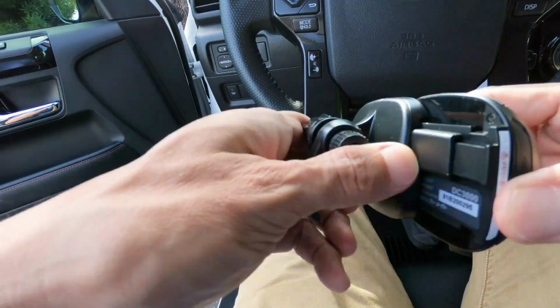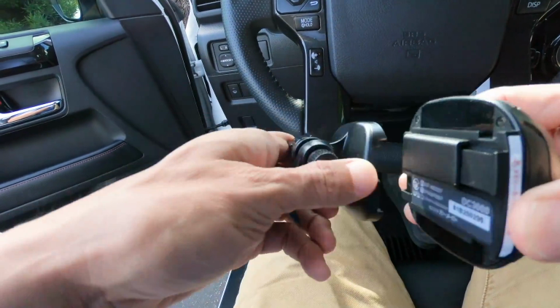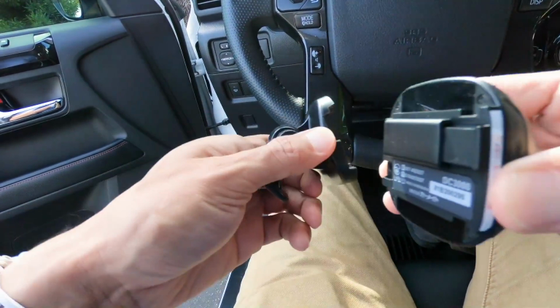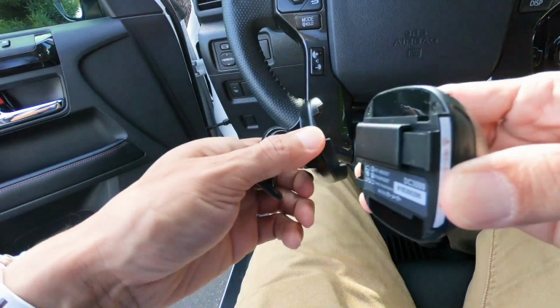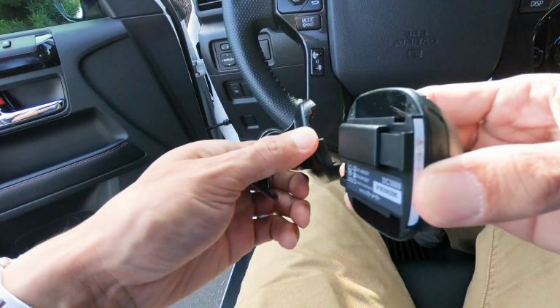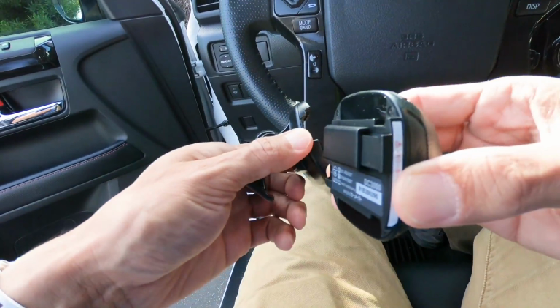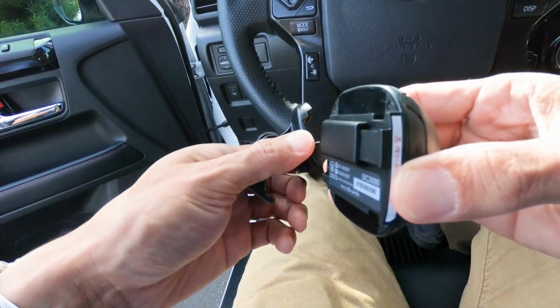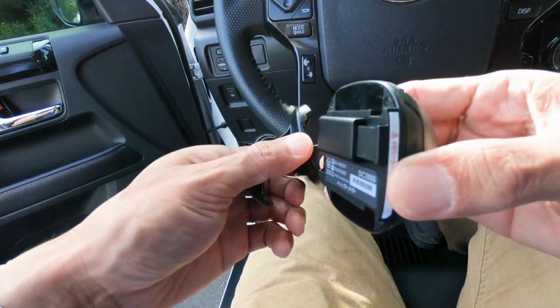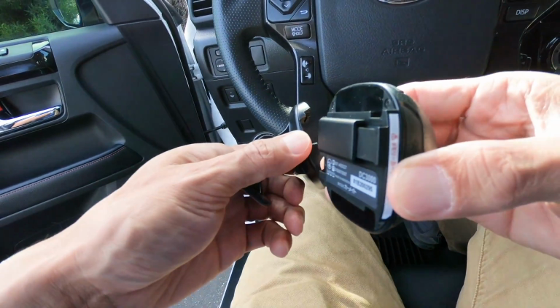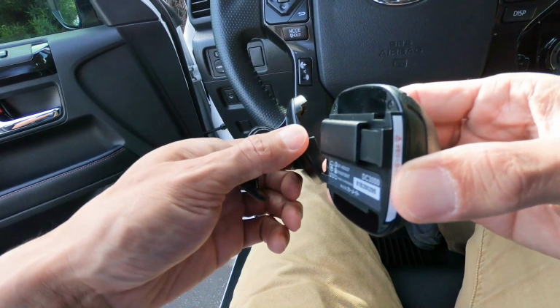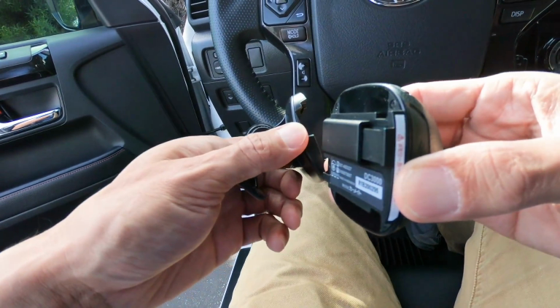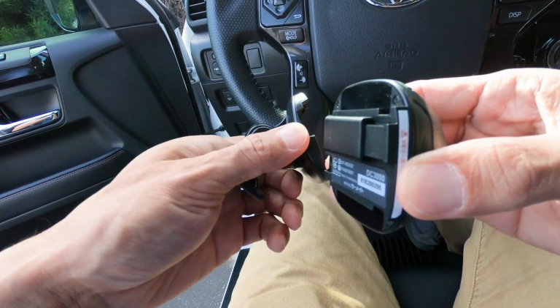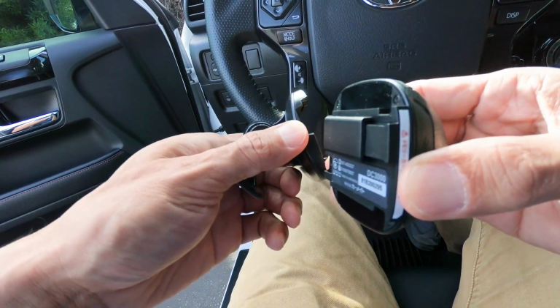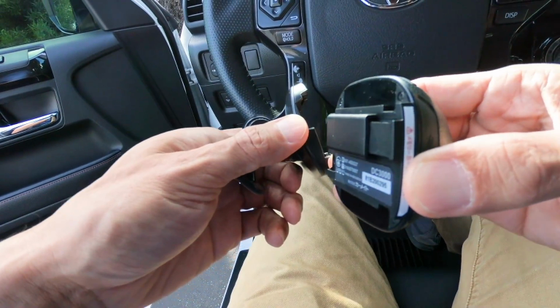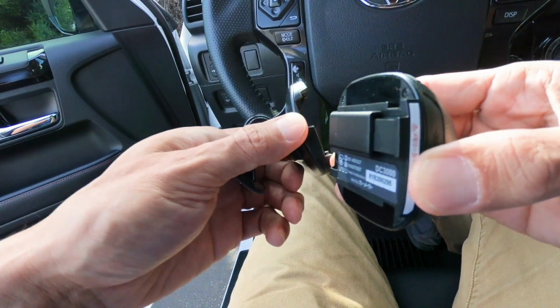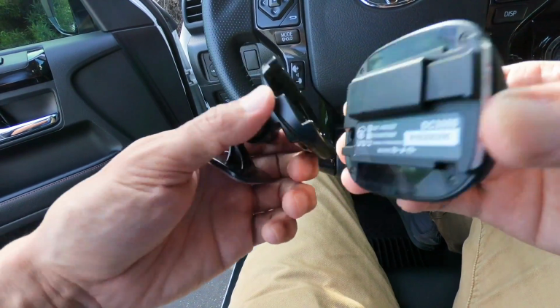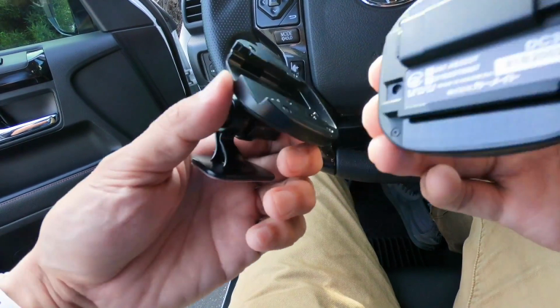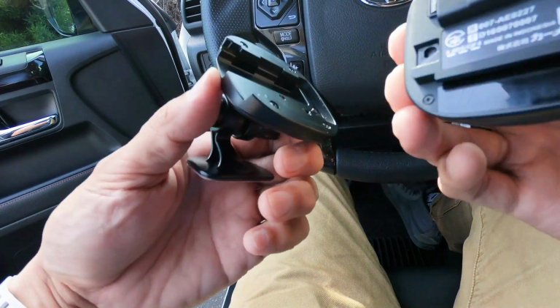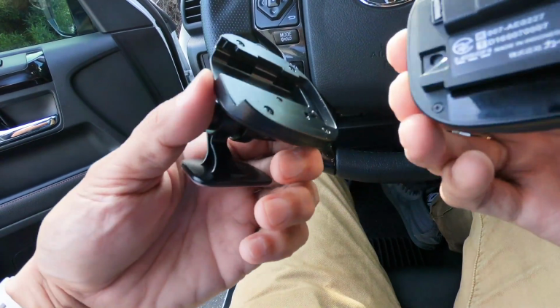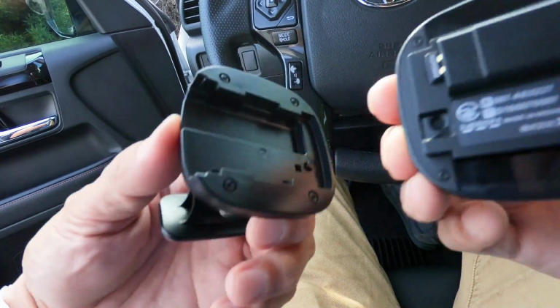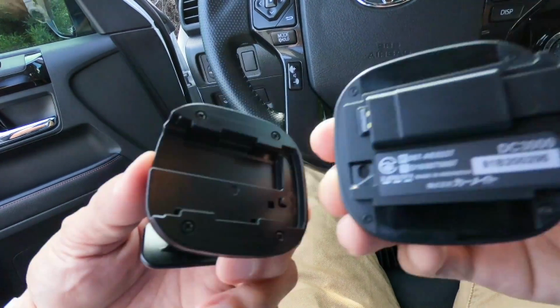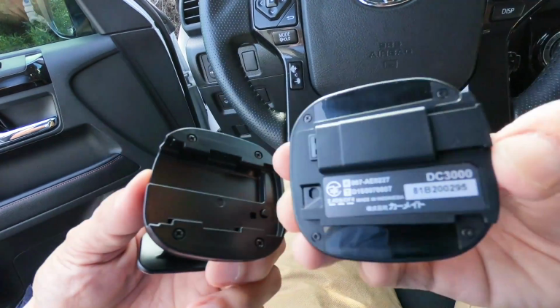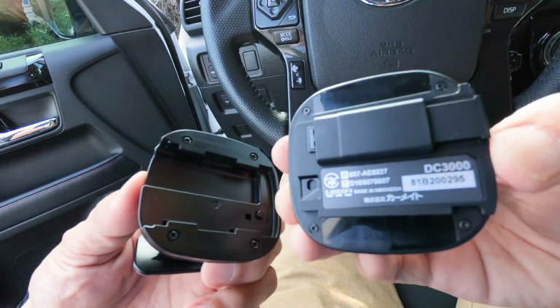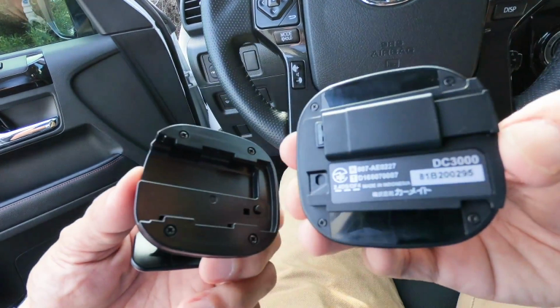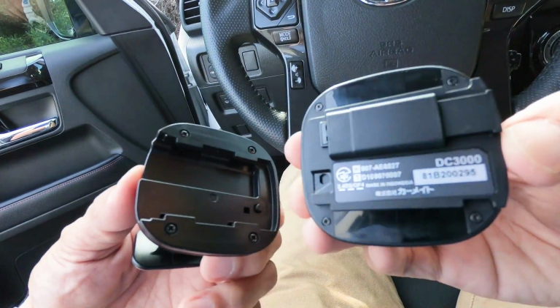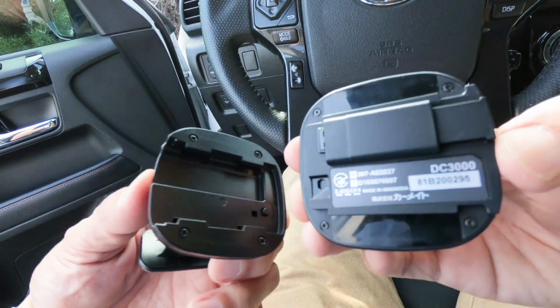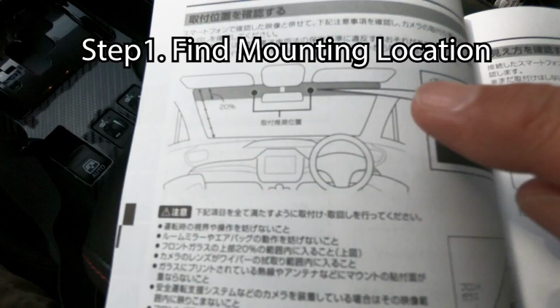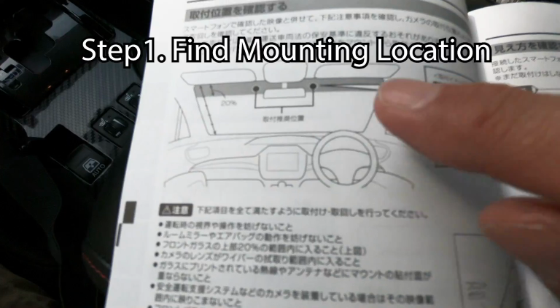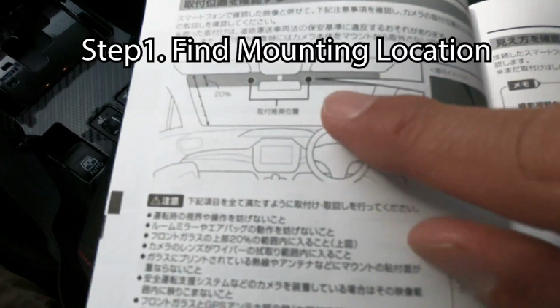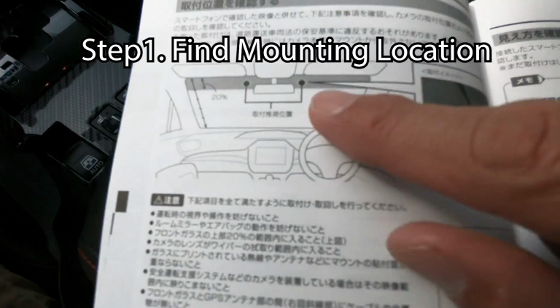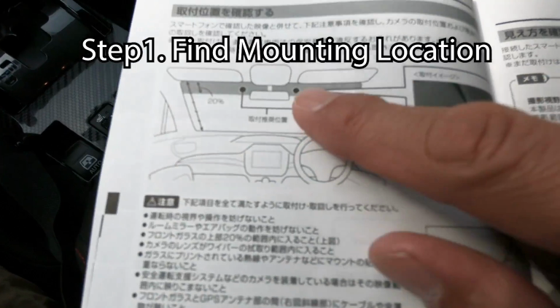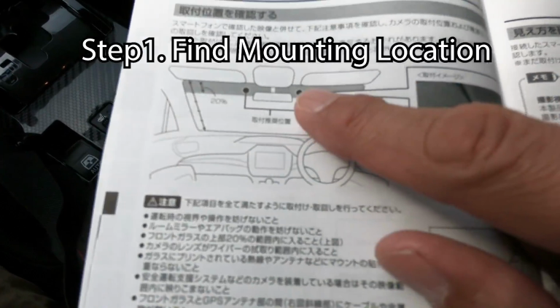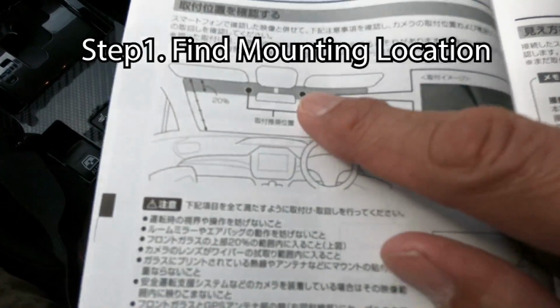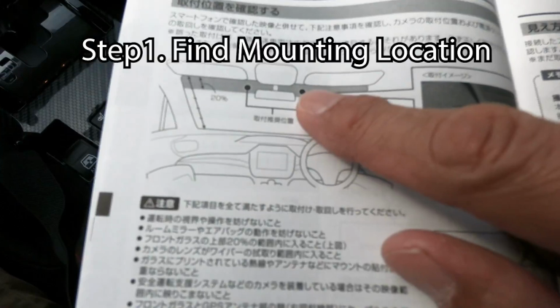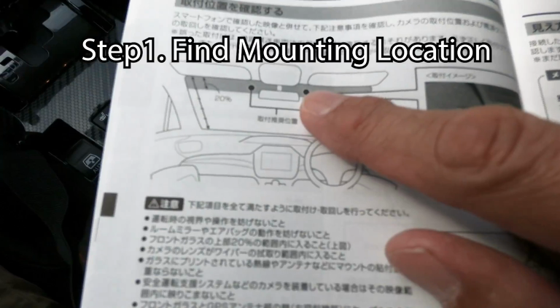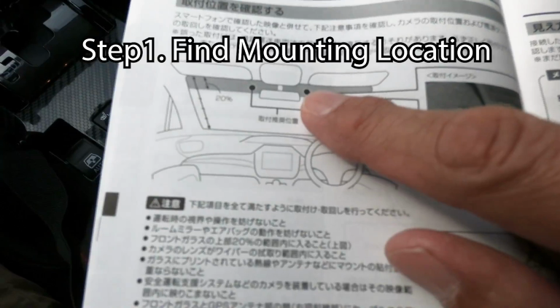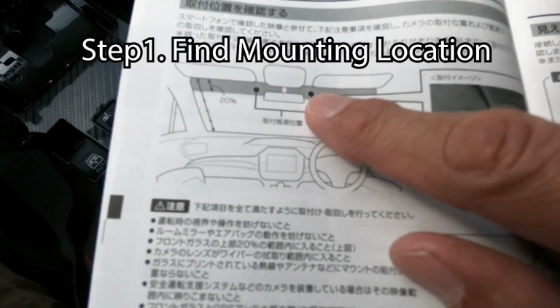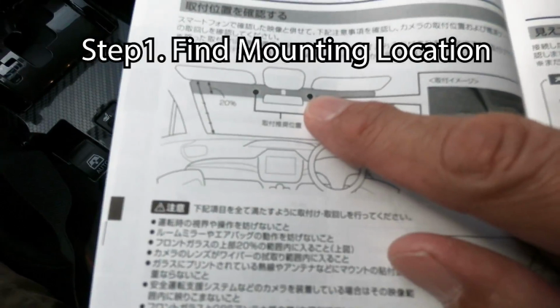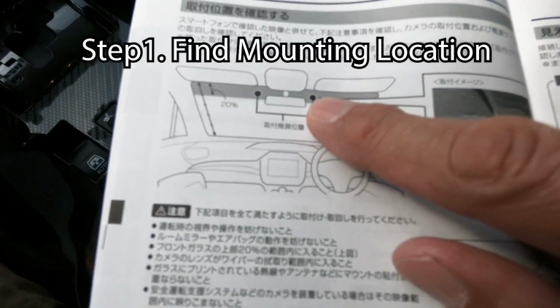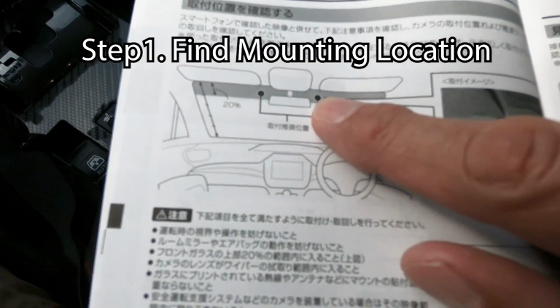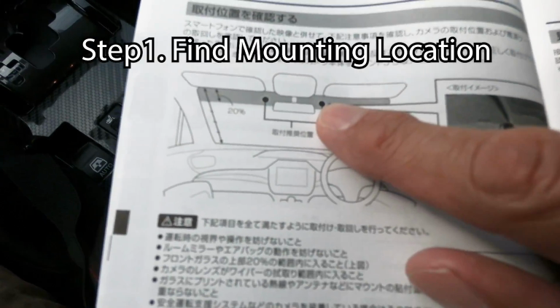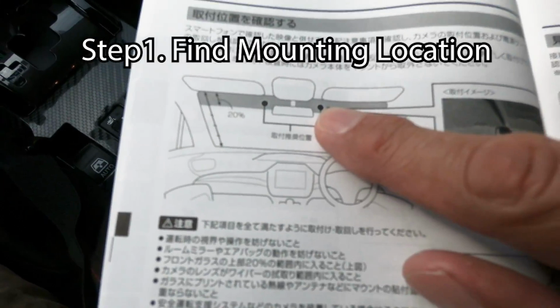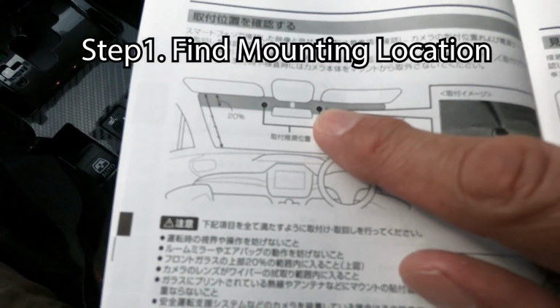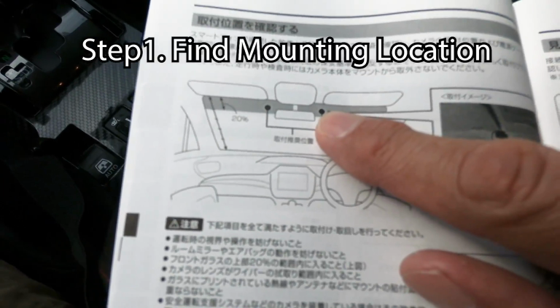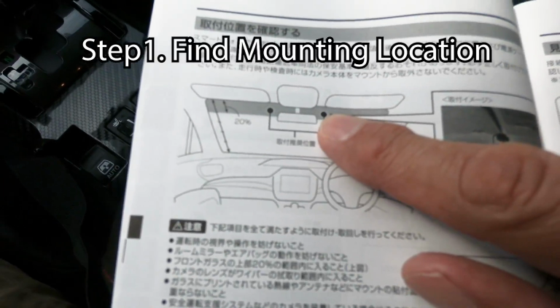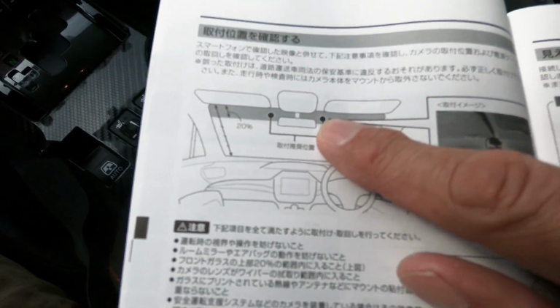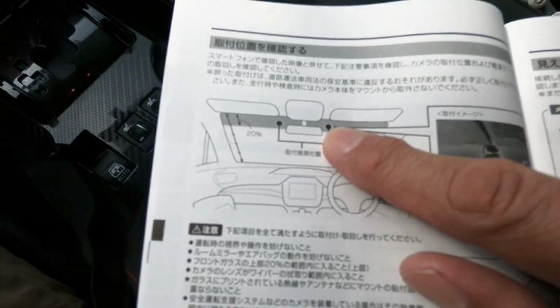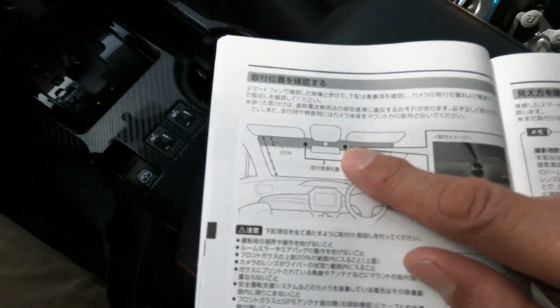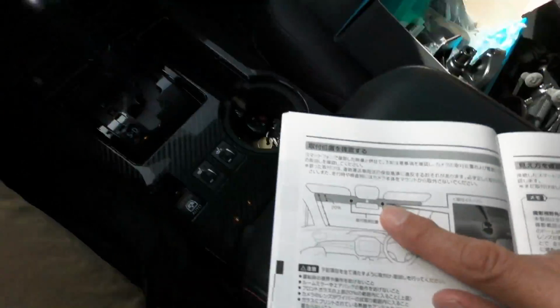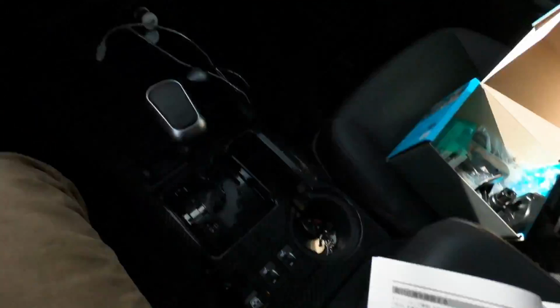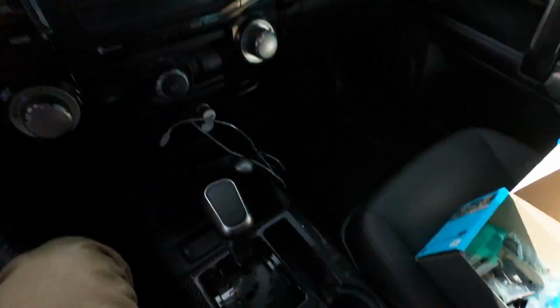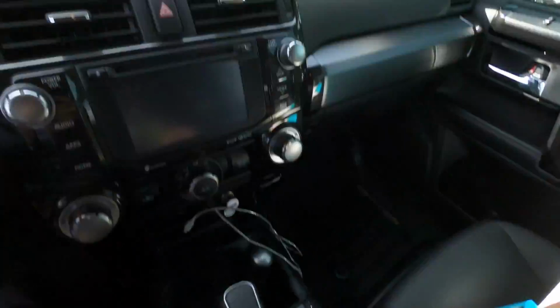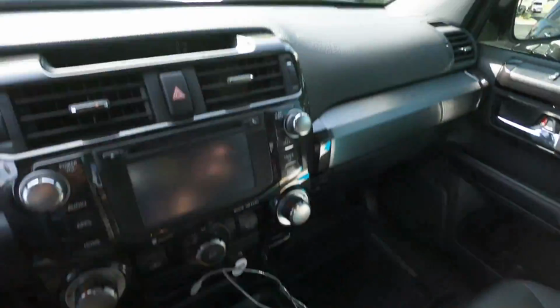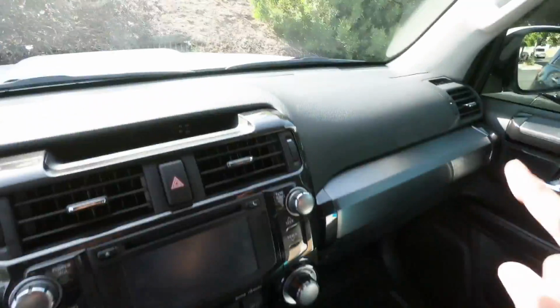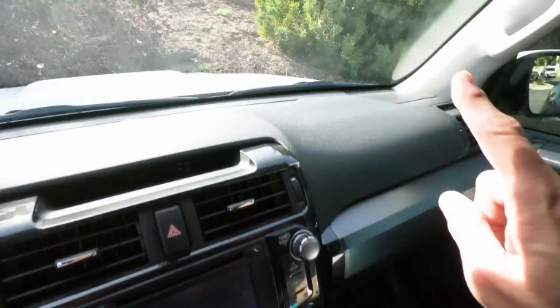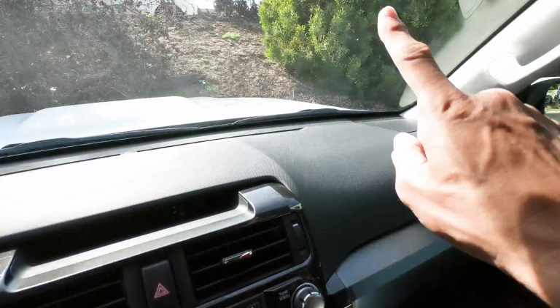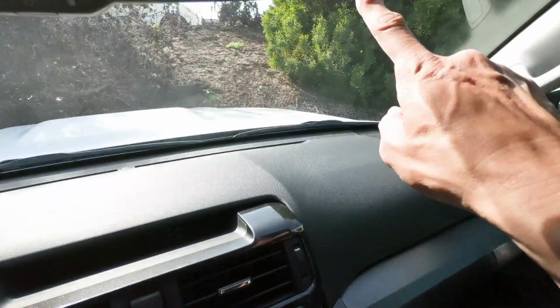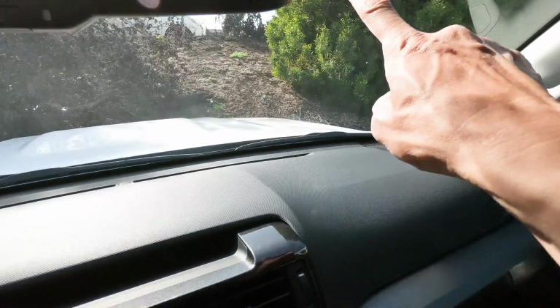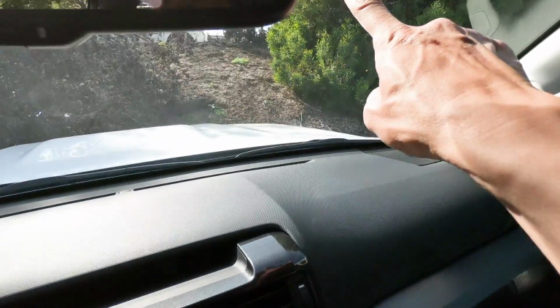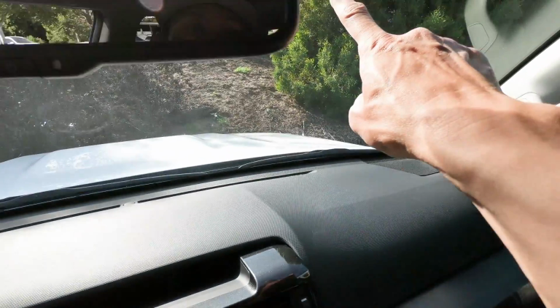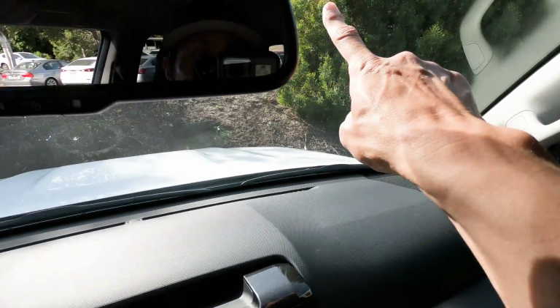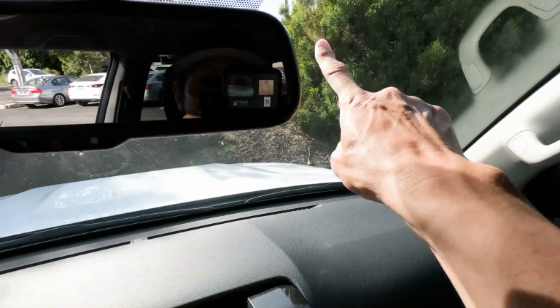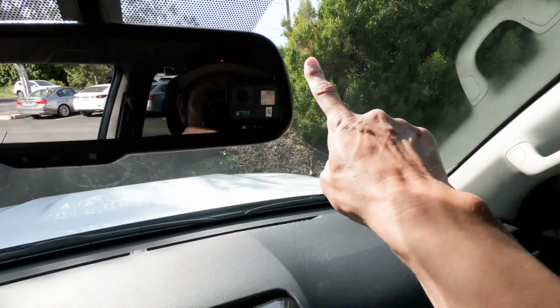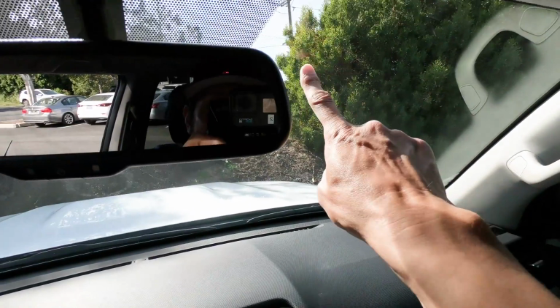The first step is to find the right place to install the camera. The manual suggests you place it next to the rear view mirror on either side.